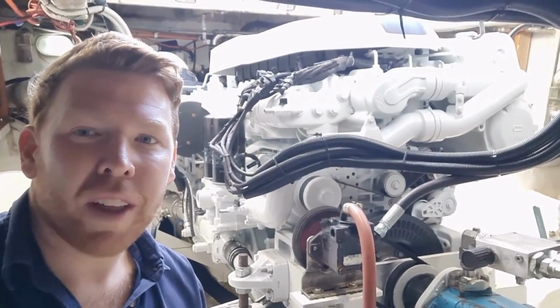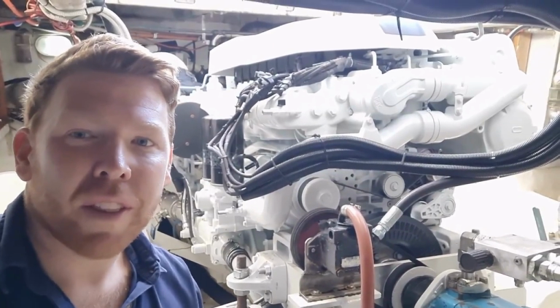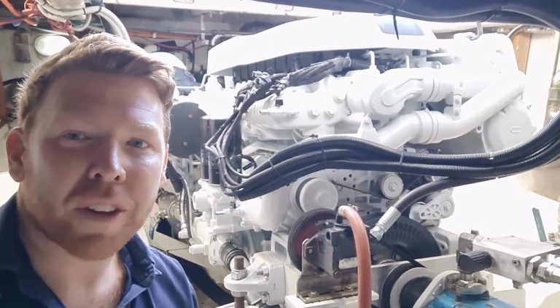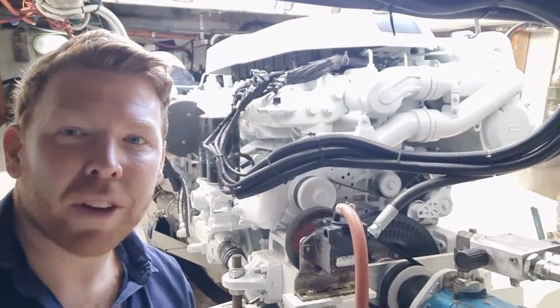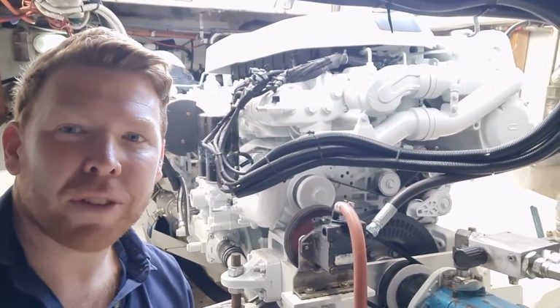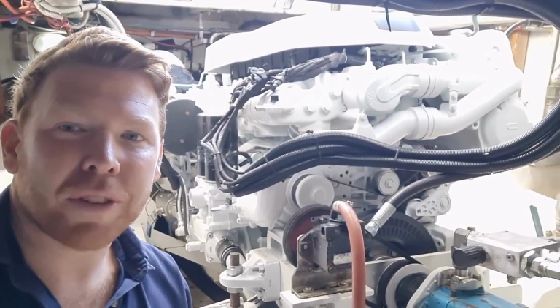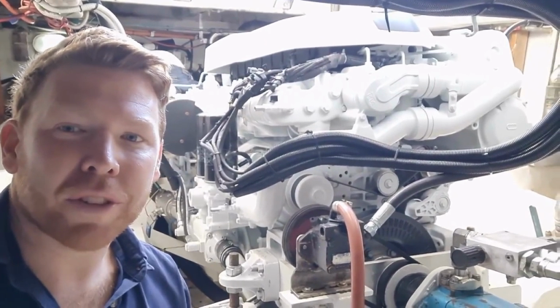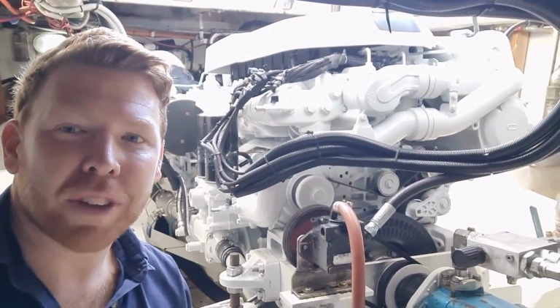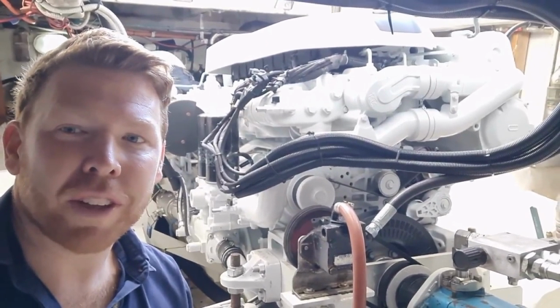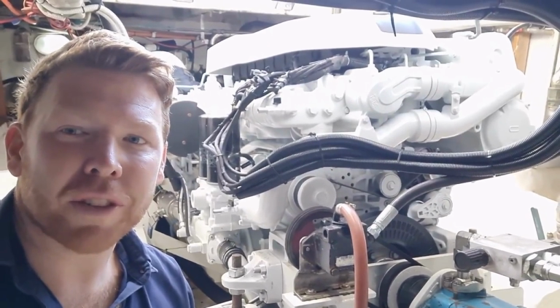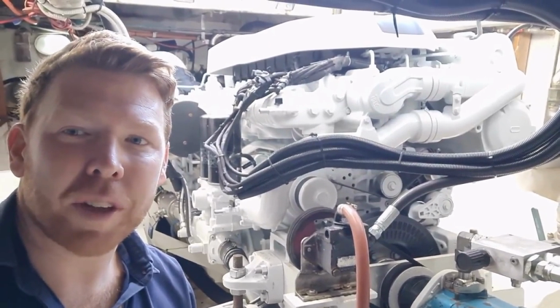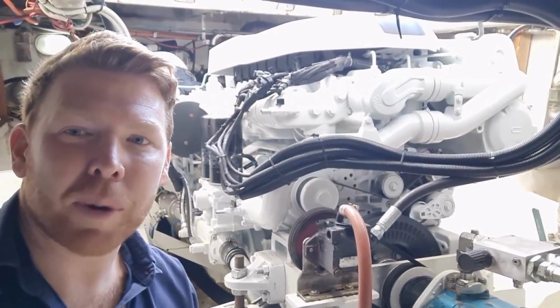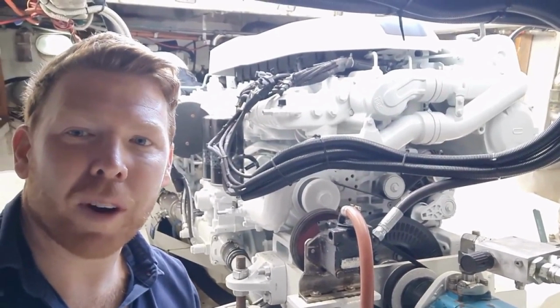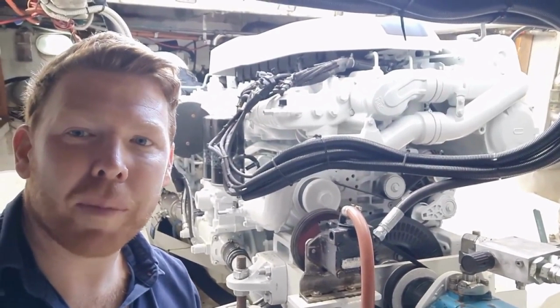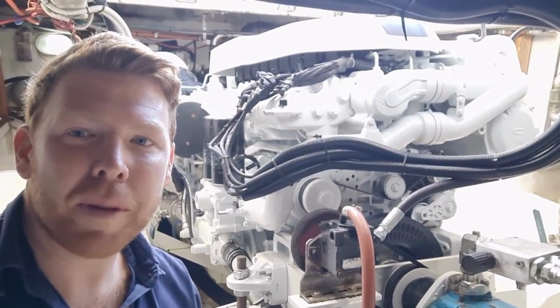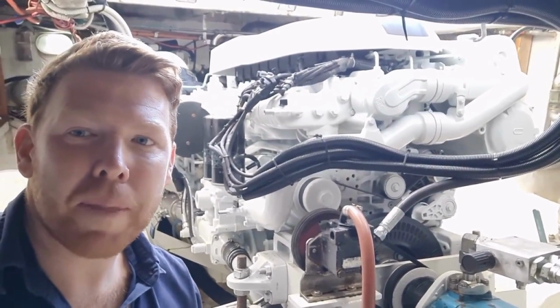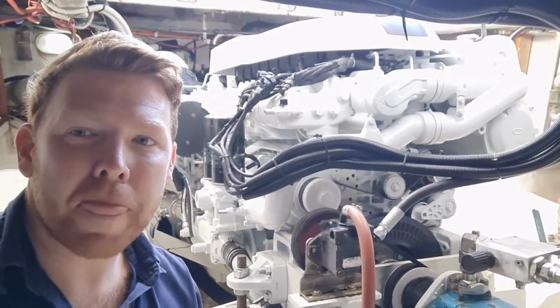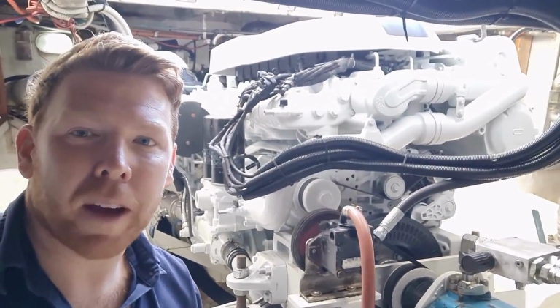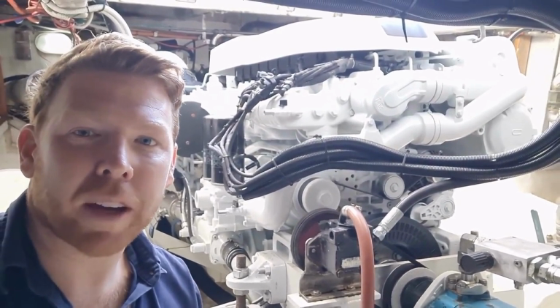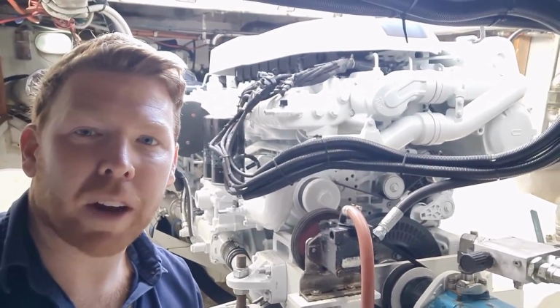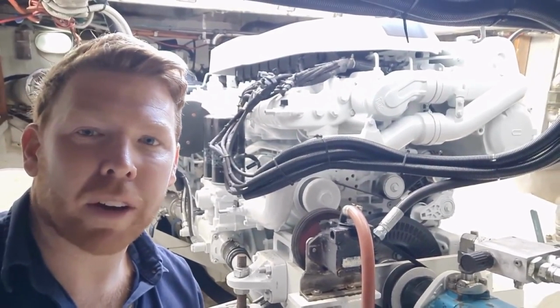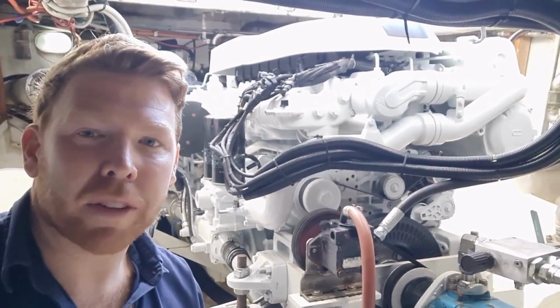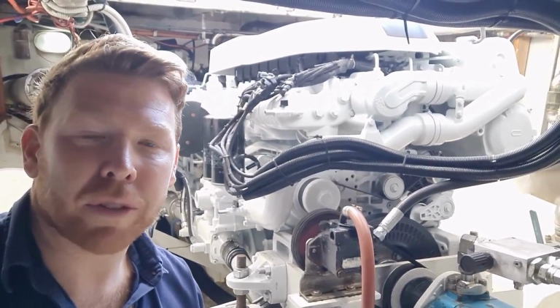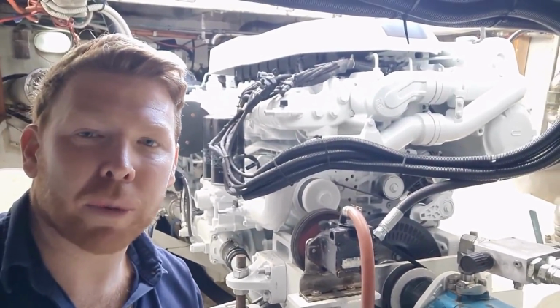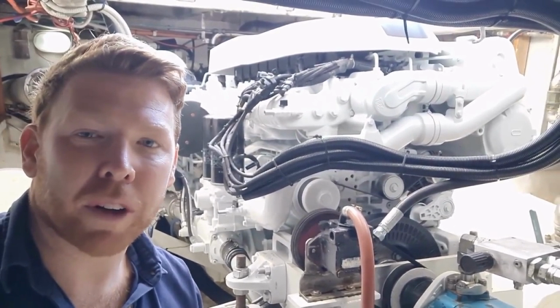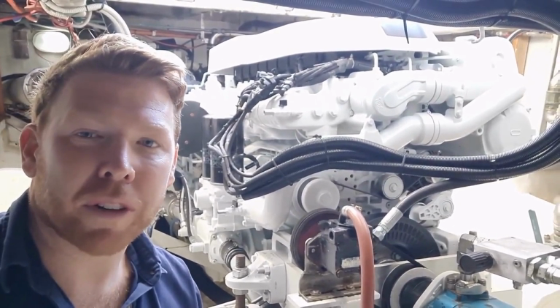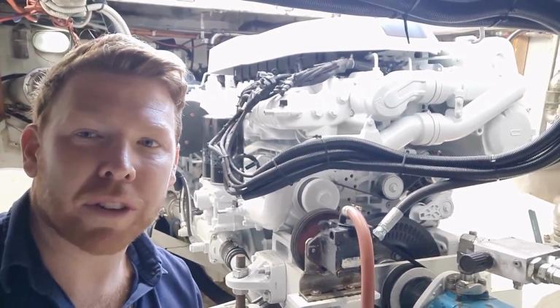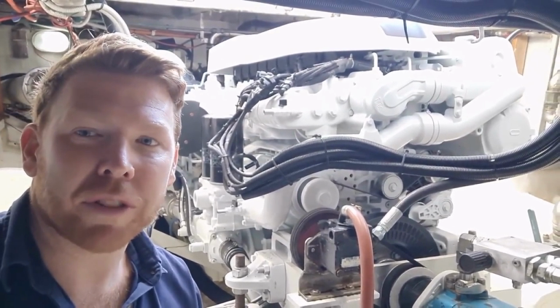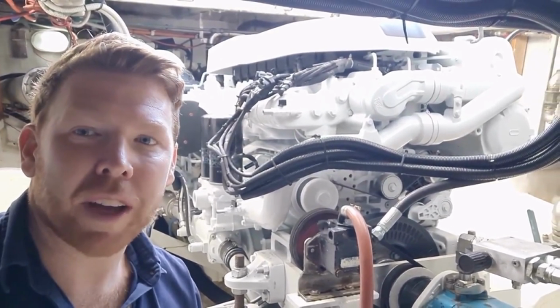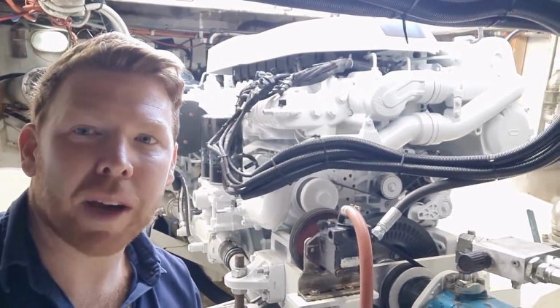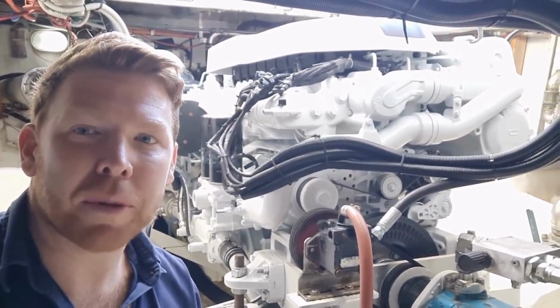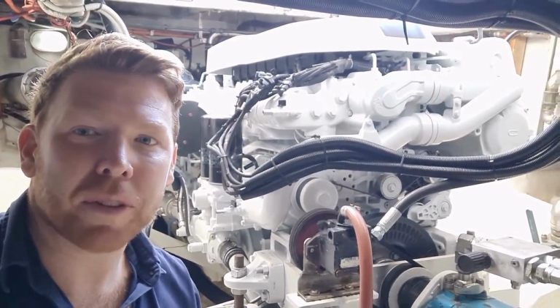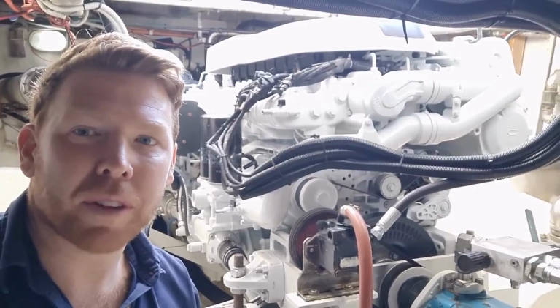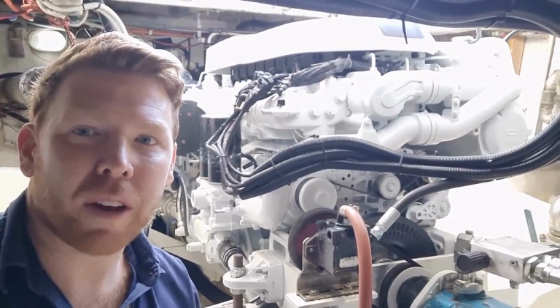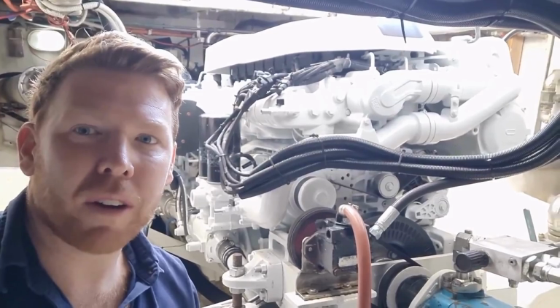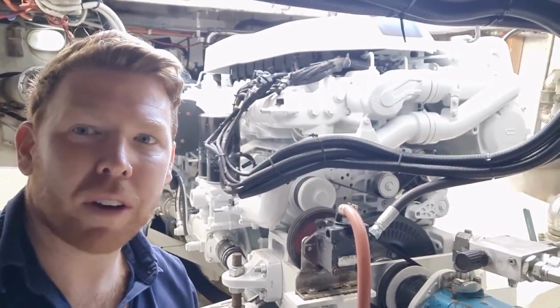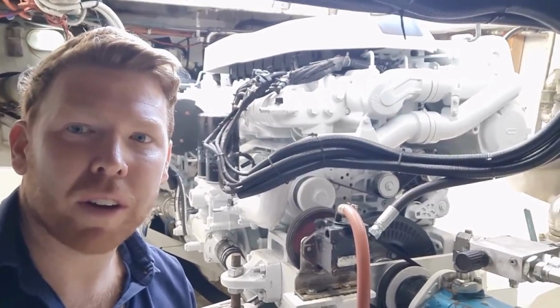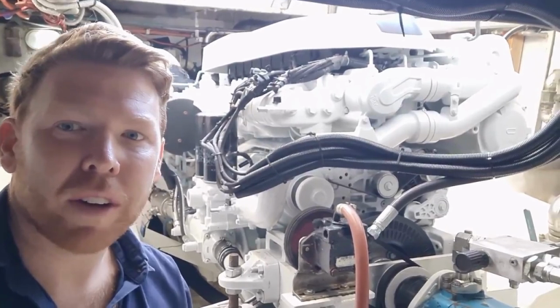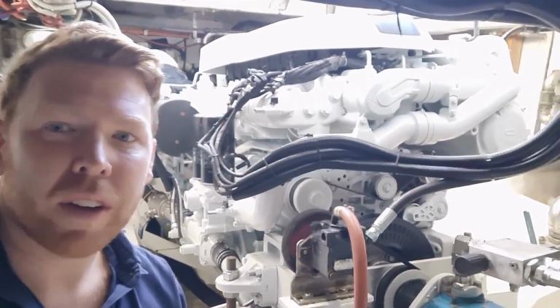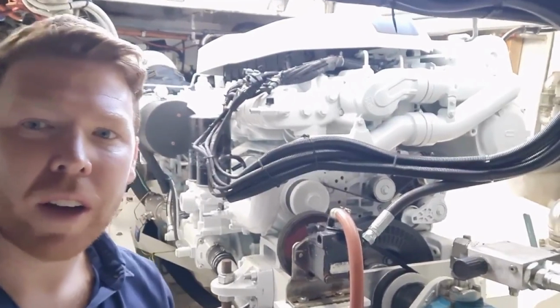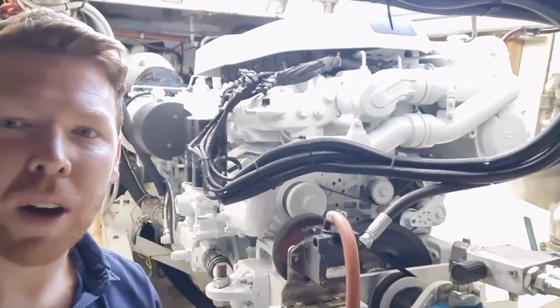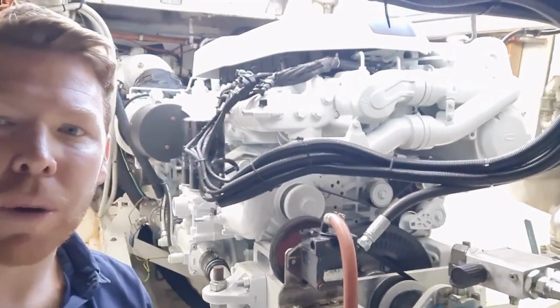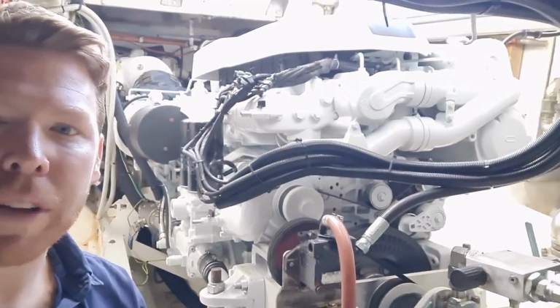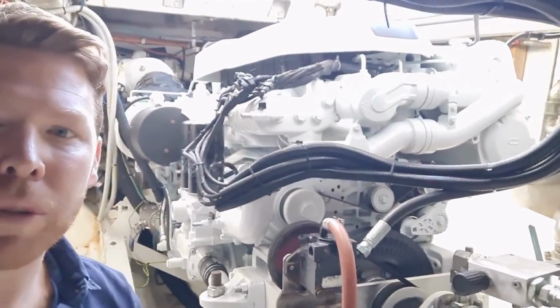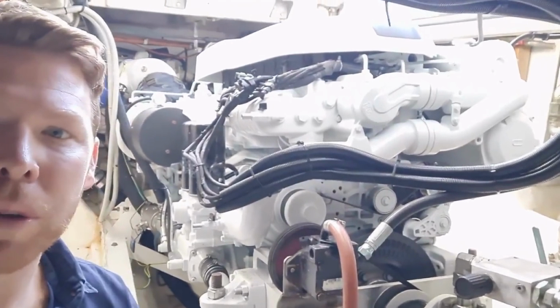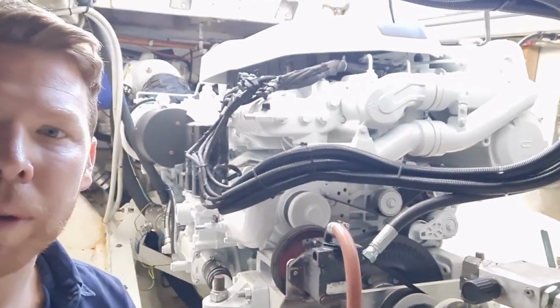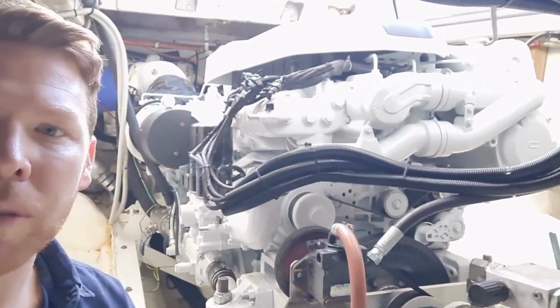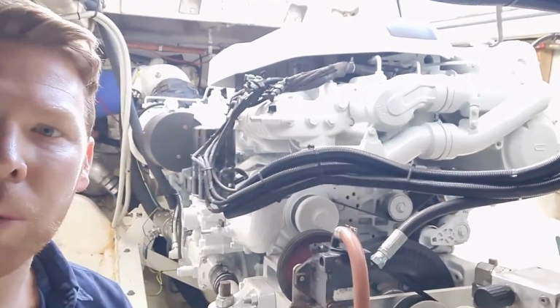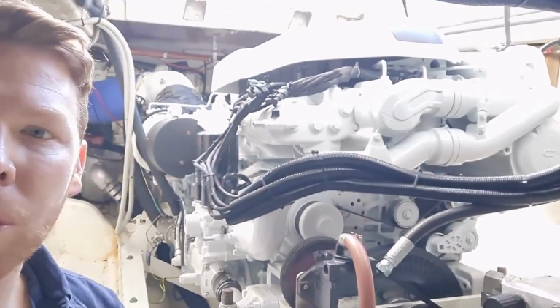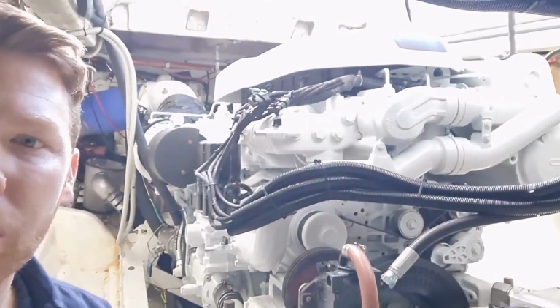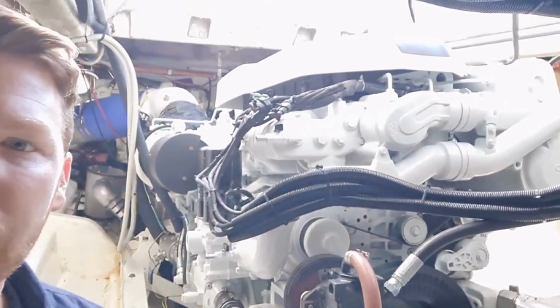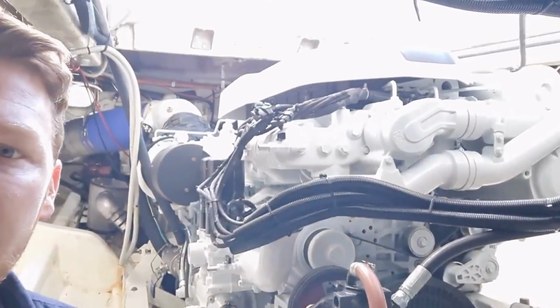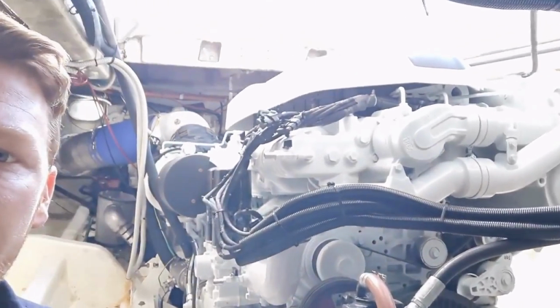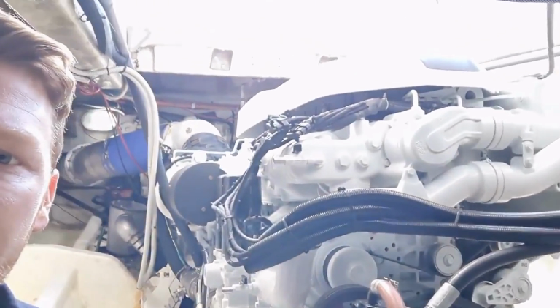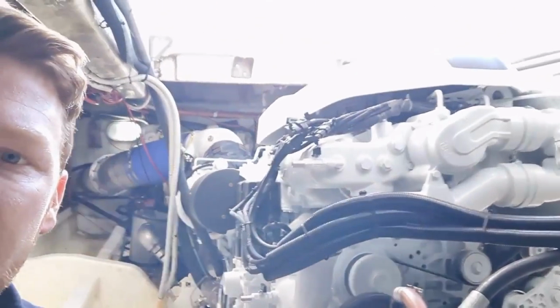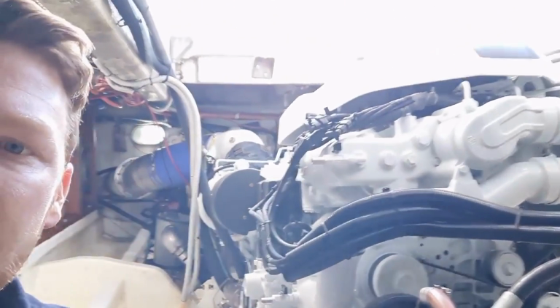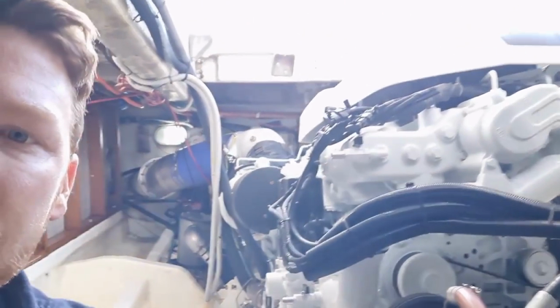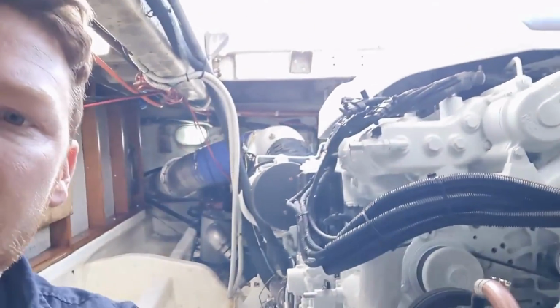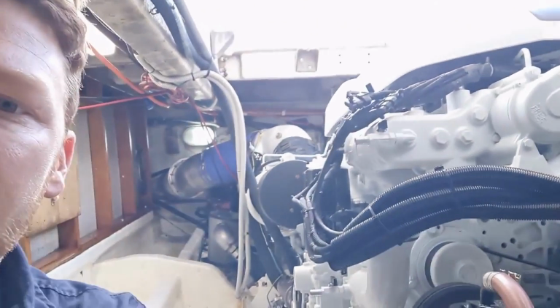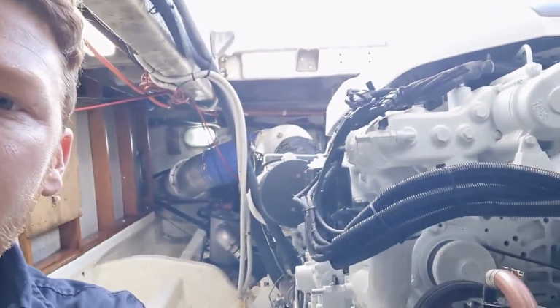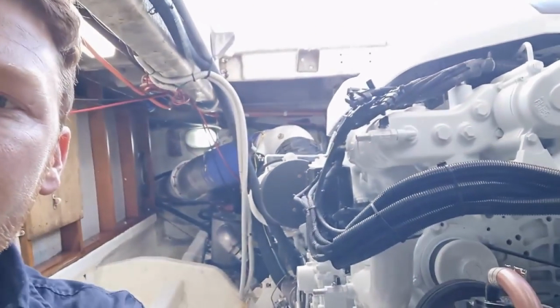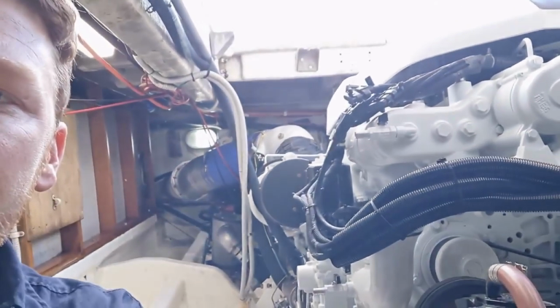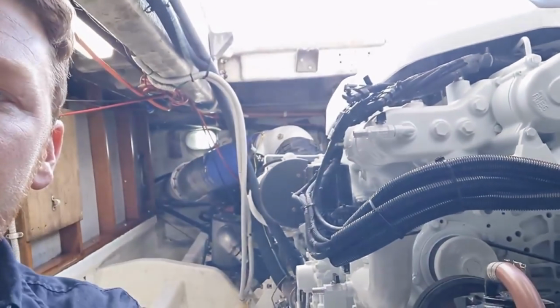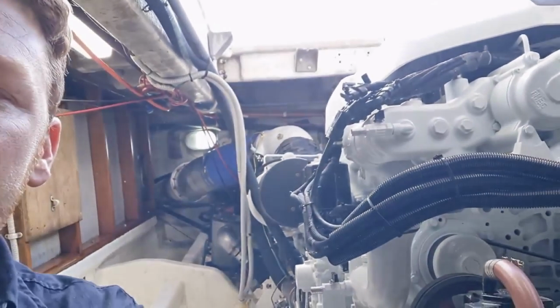The Cursor 16 you see behind me currently has 260 hours on the clock. I'll give you a bit of a walk-around and show you around the engine.